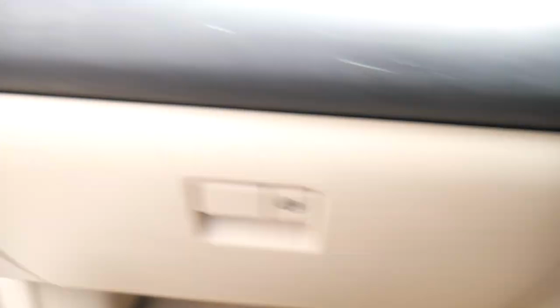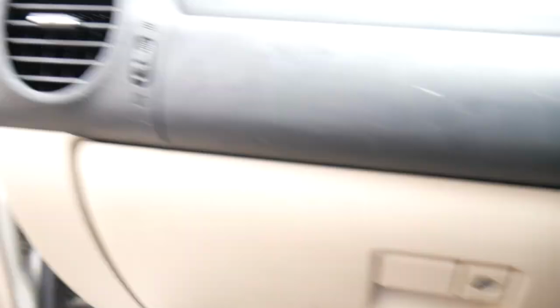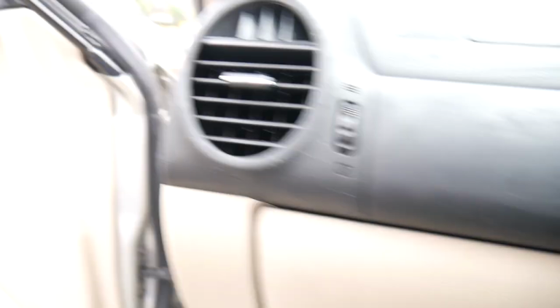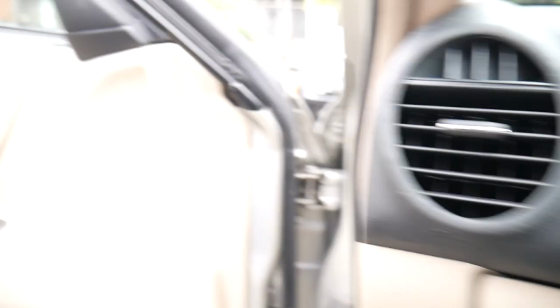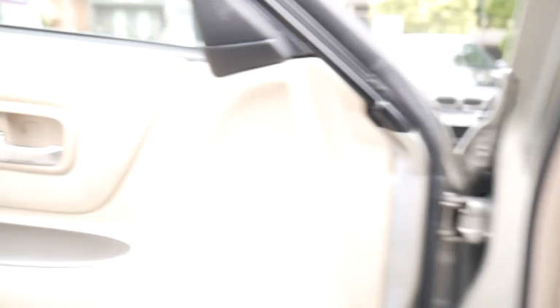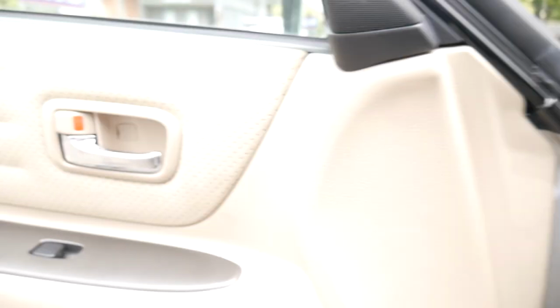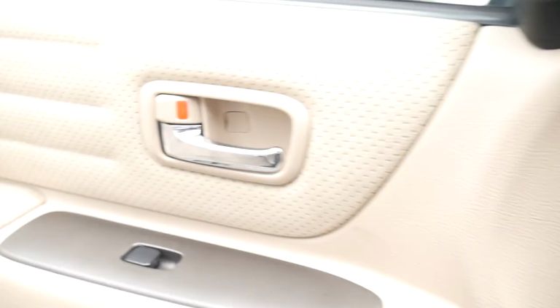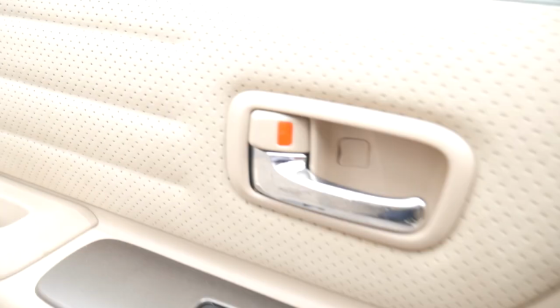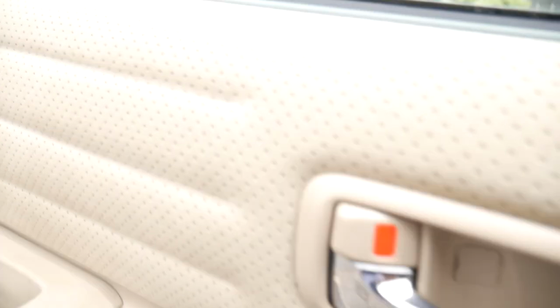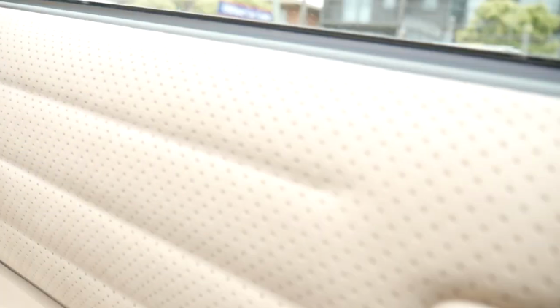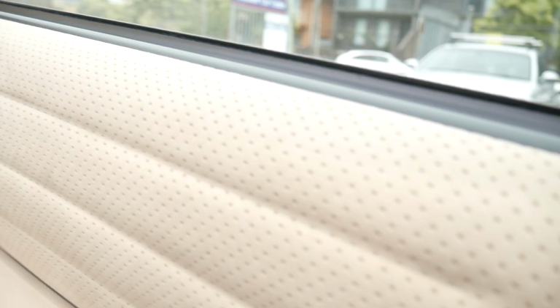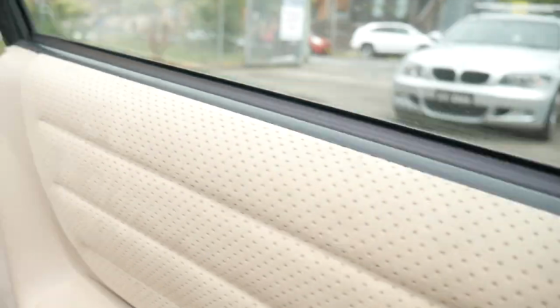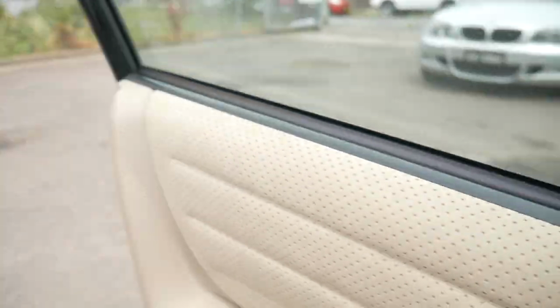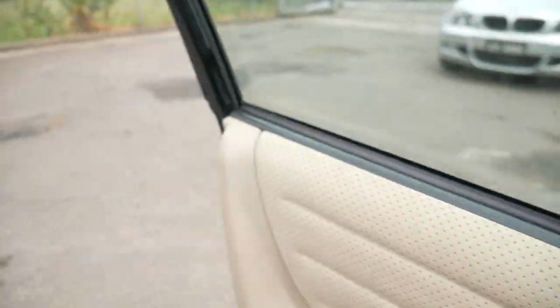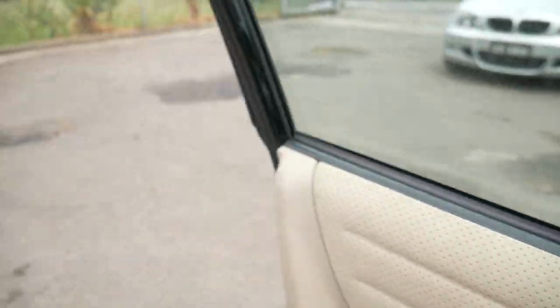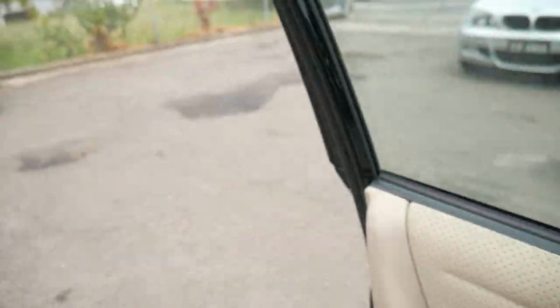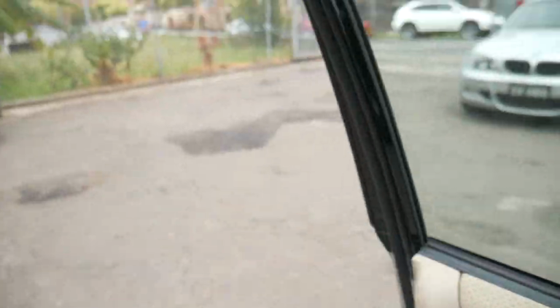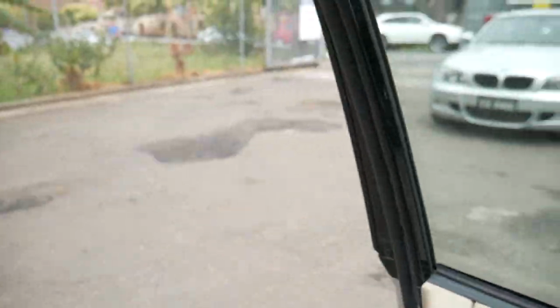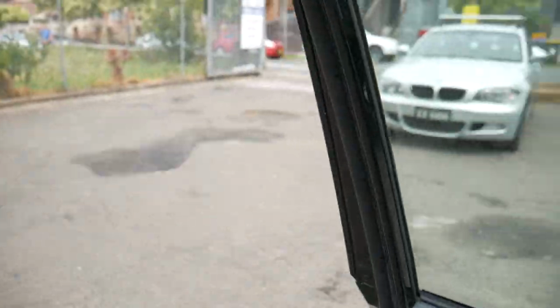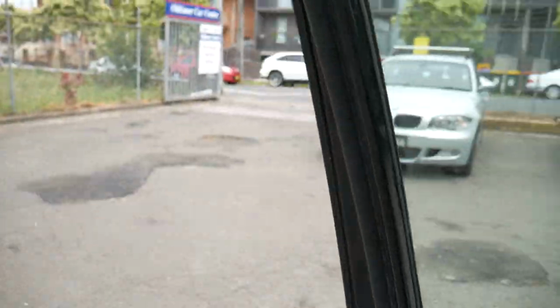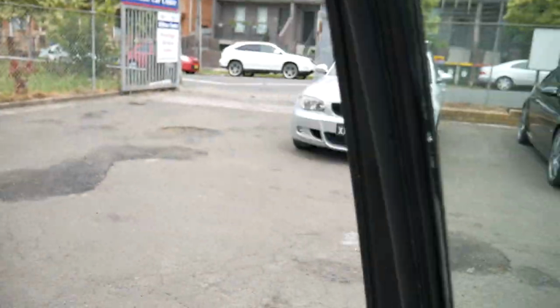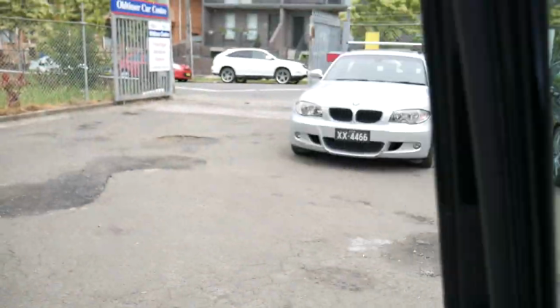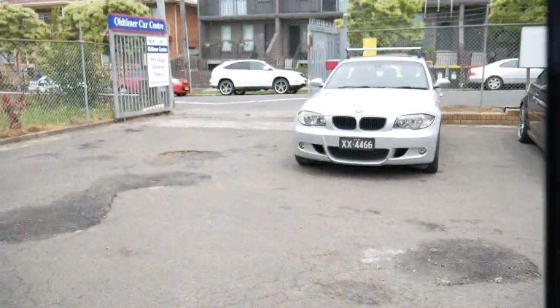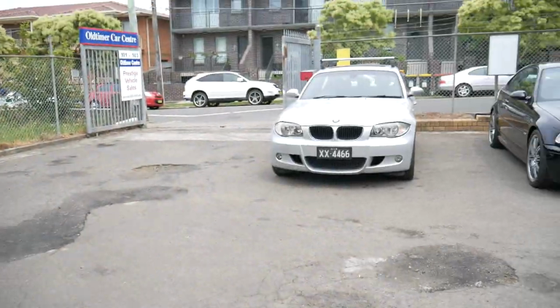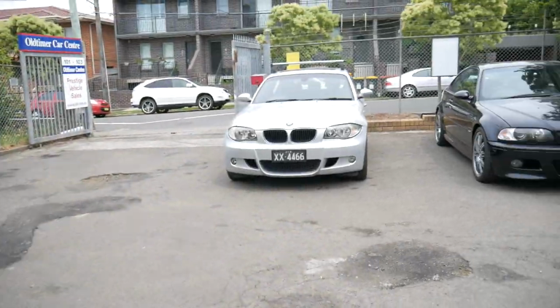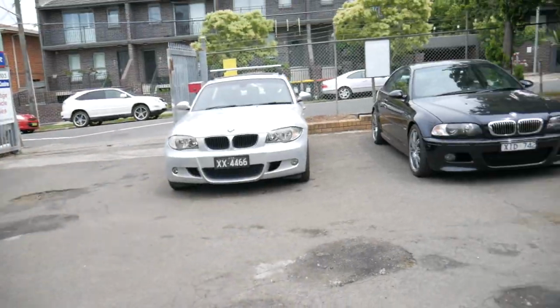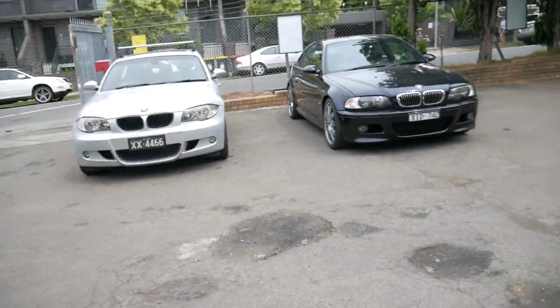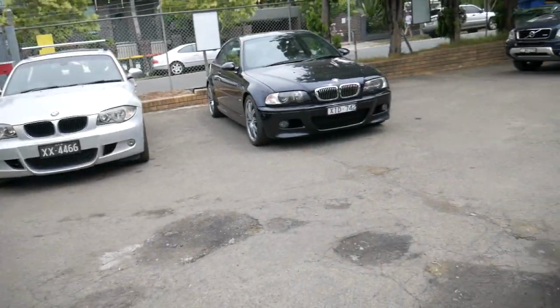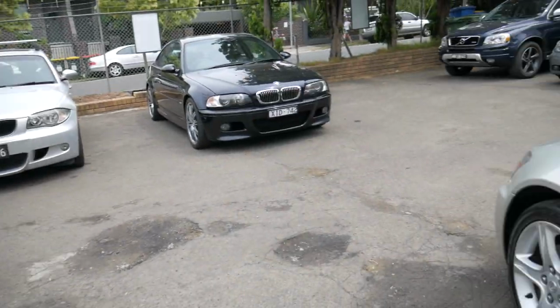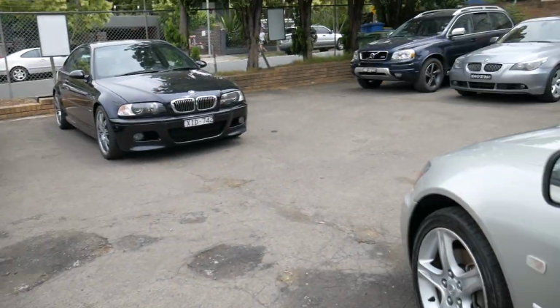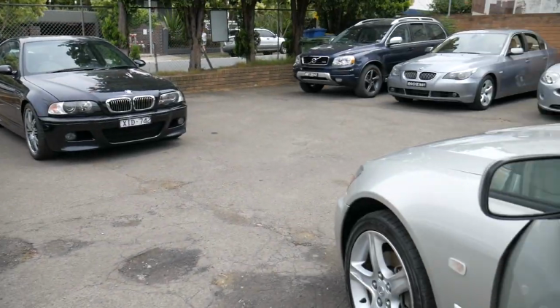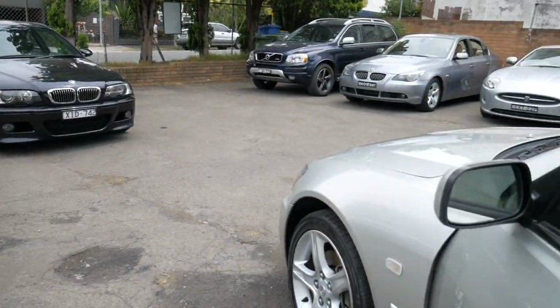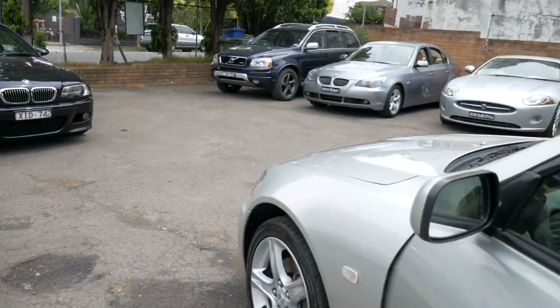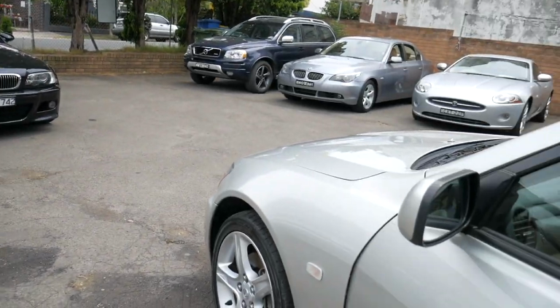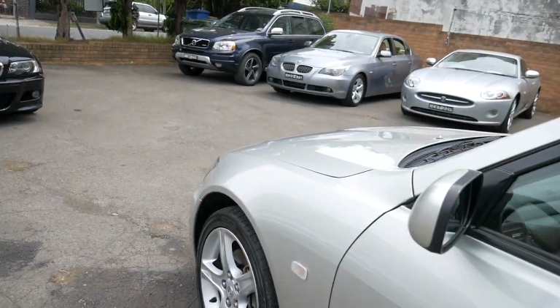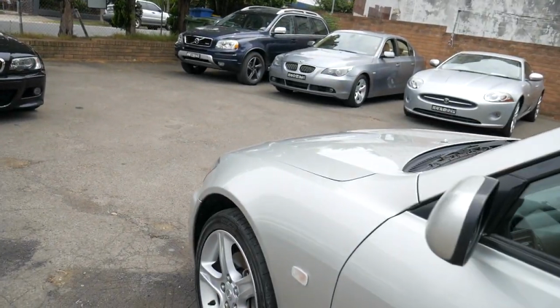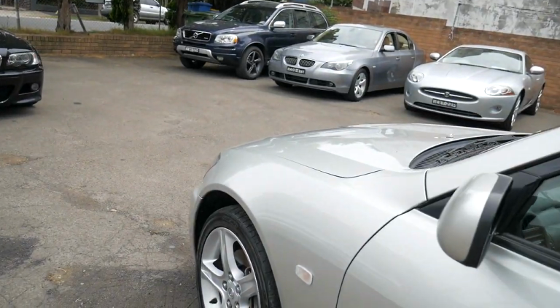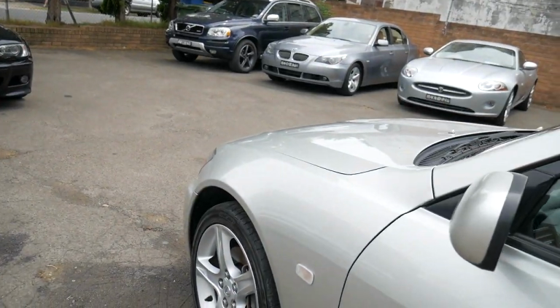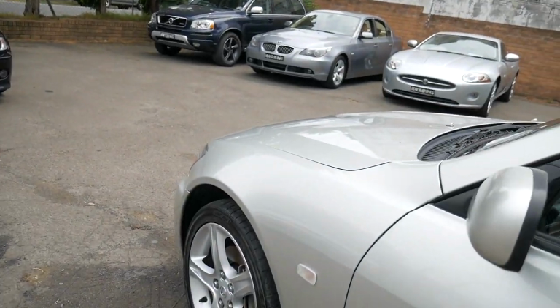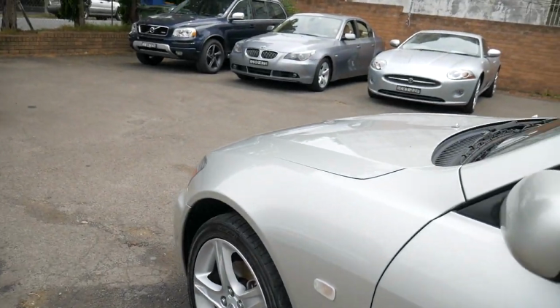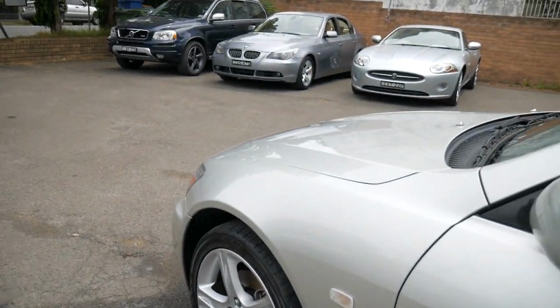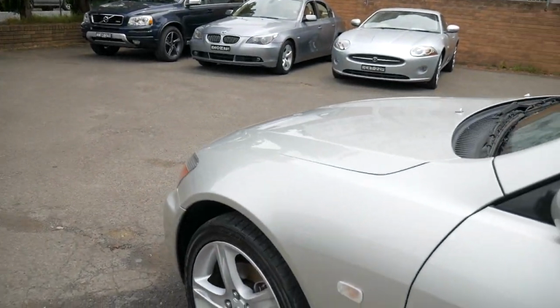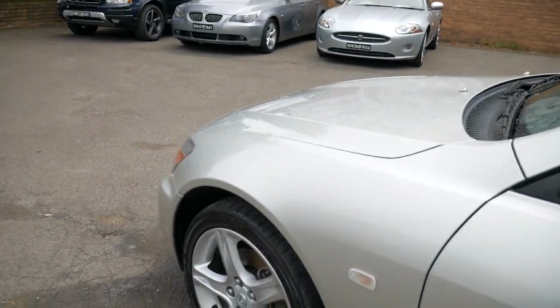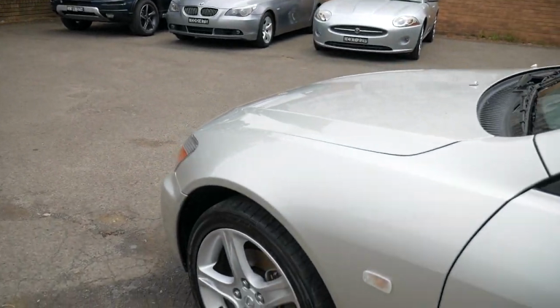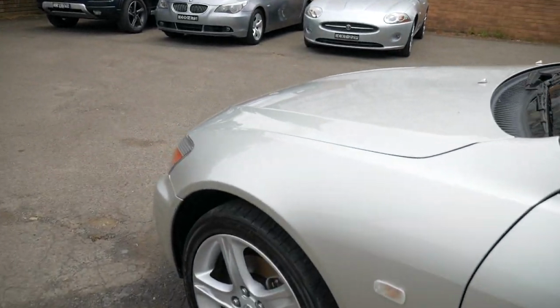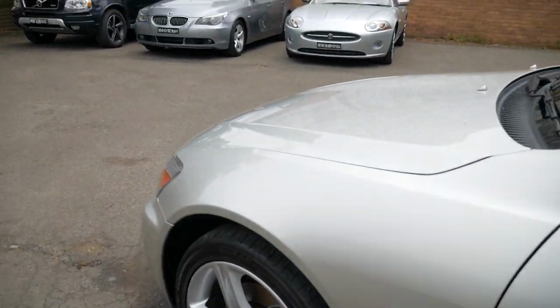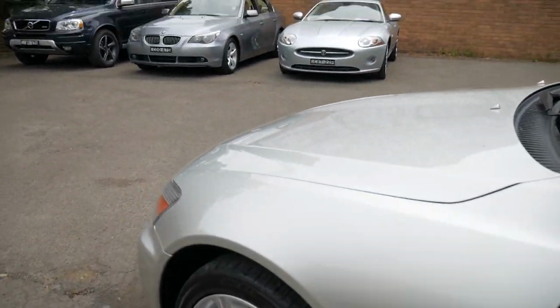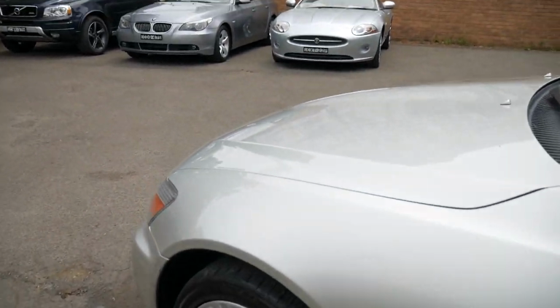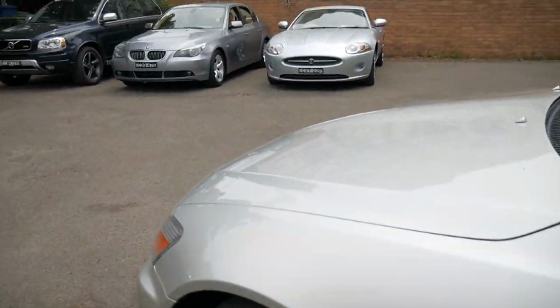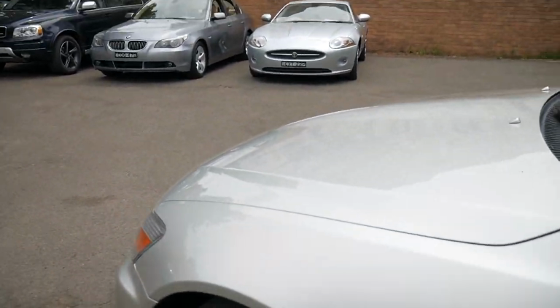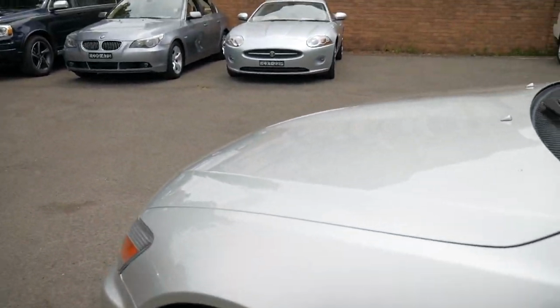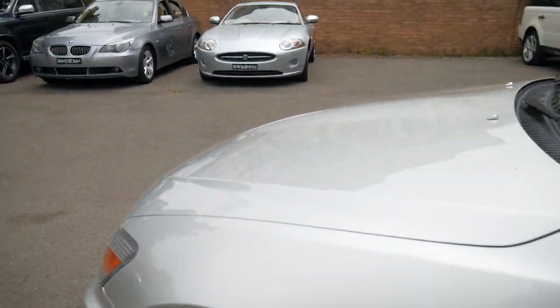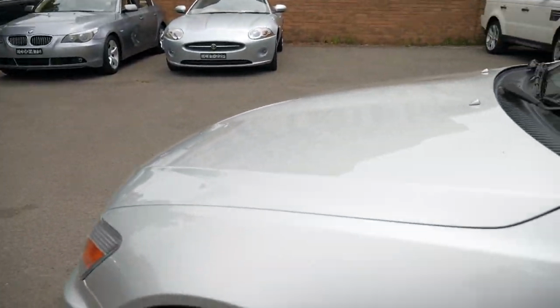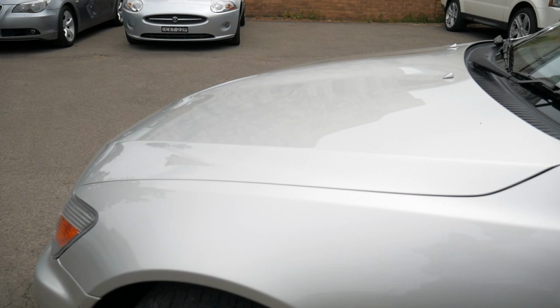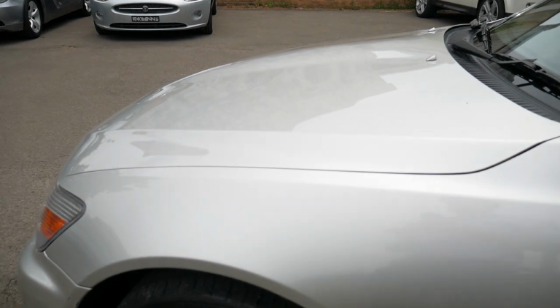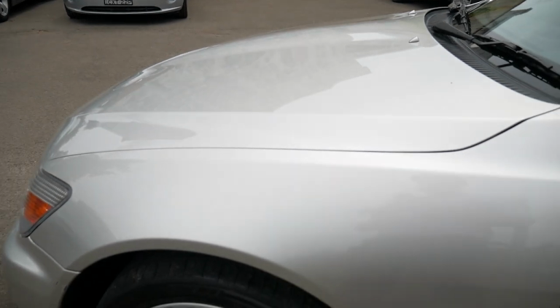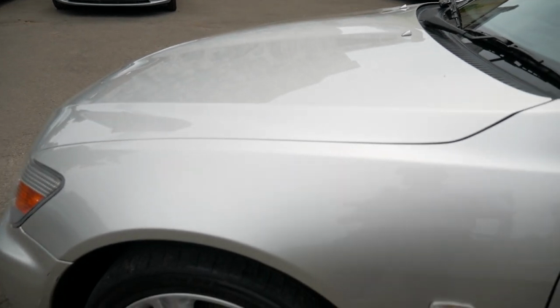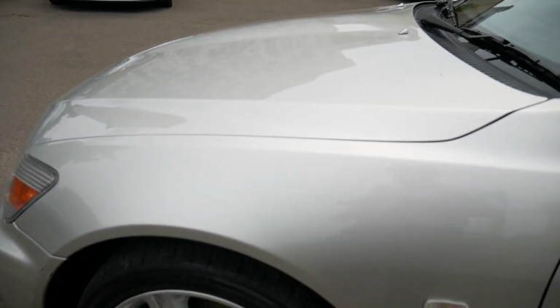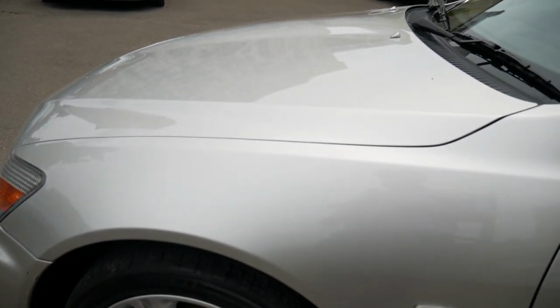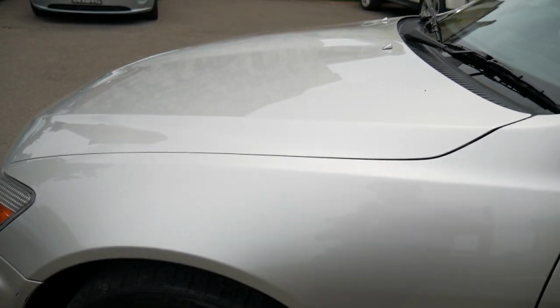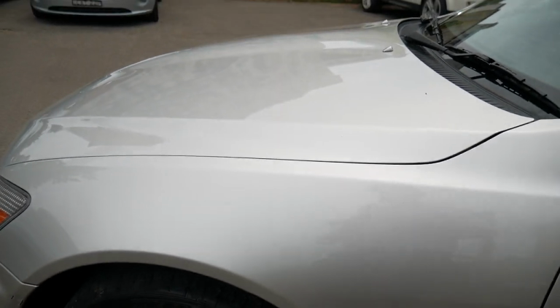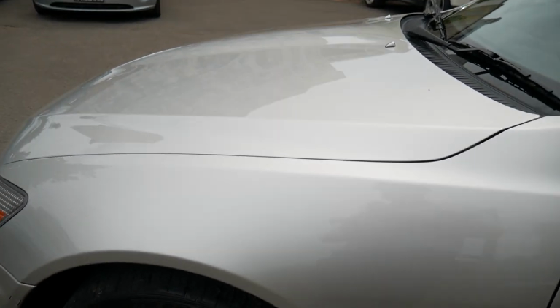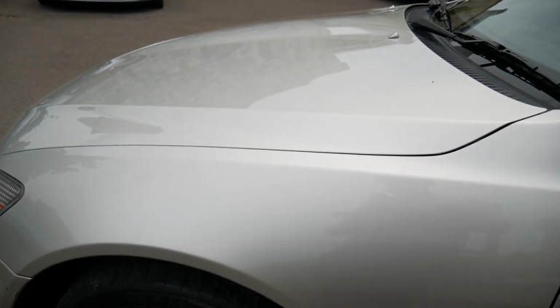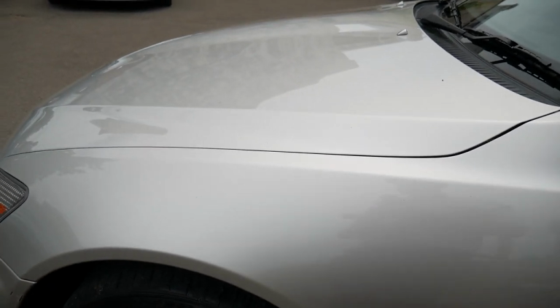We do have a service history from new — it's been serviced by Lexus ever since it was brand new, and then we've just done a minor oil change on our own.